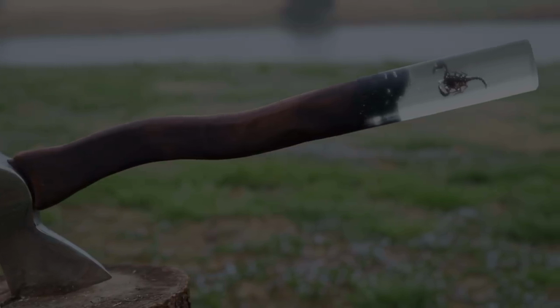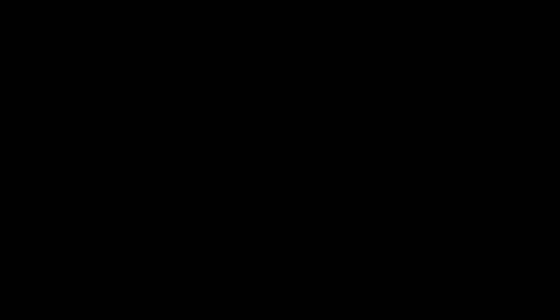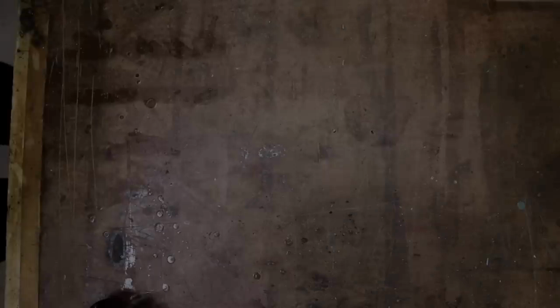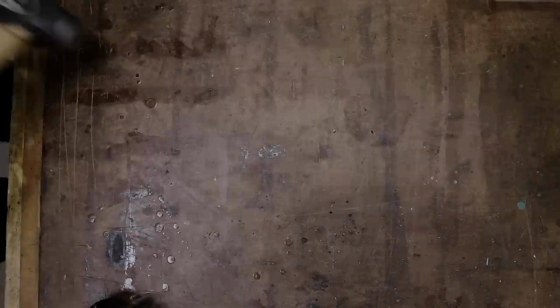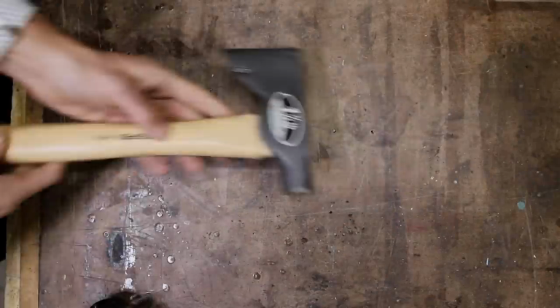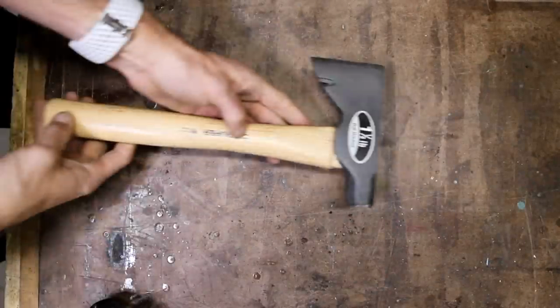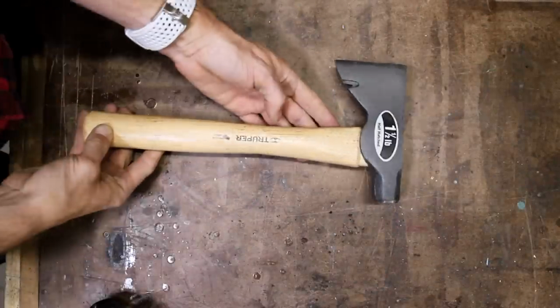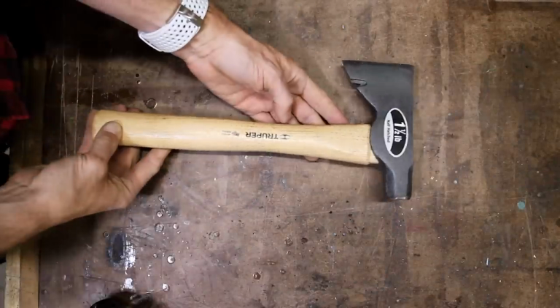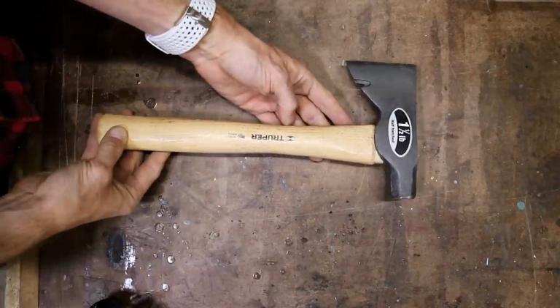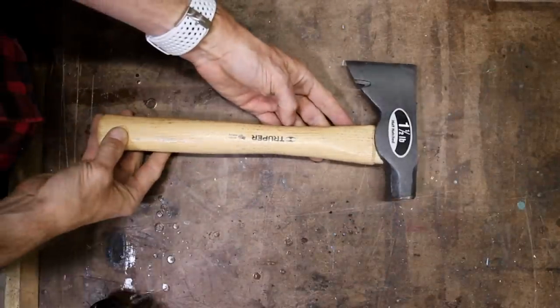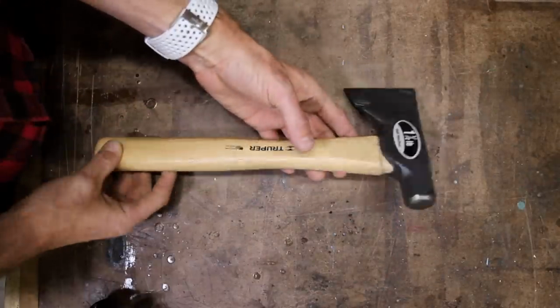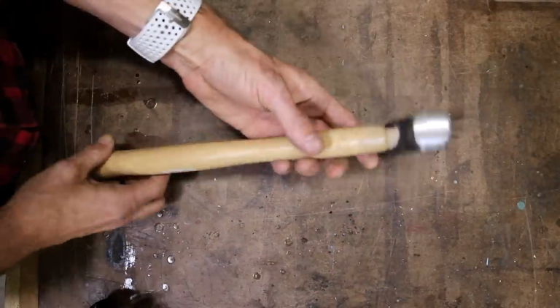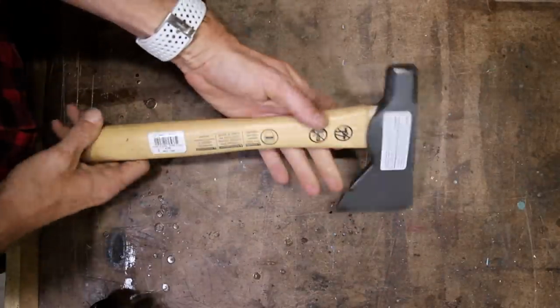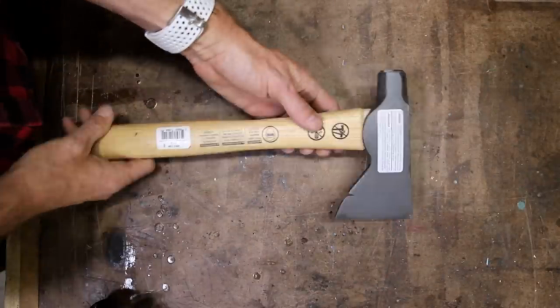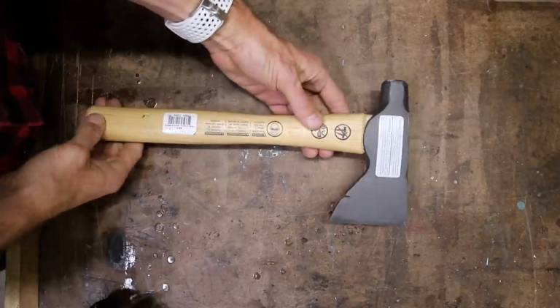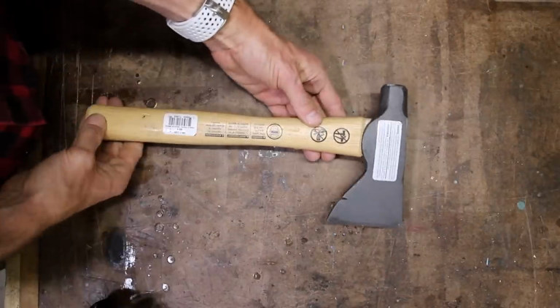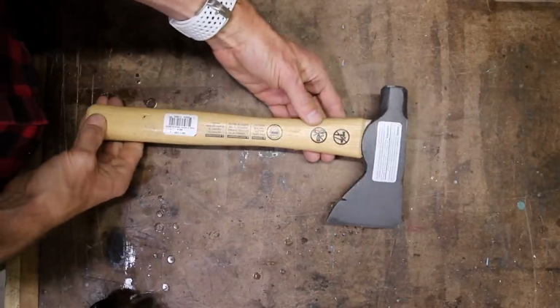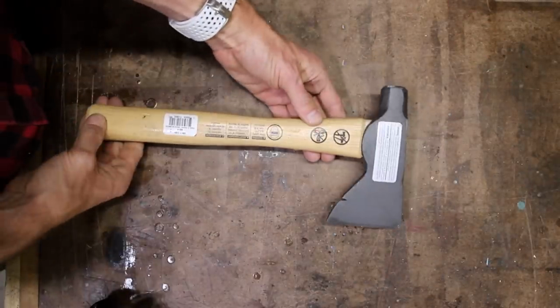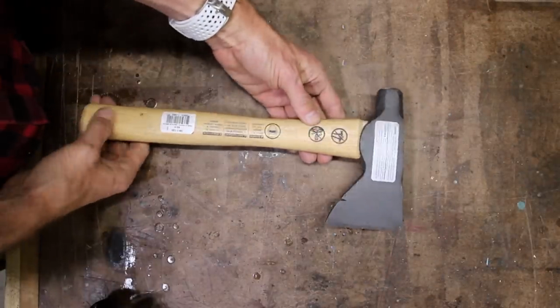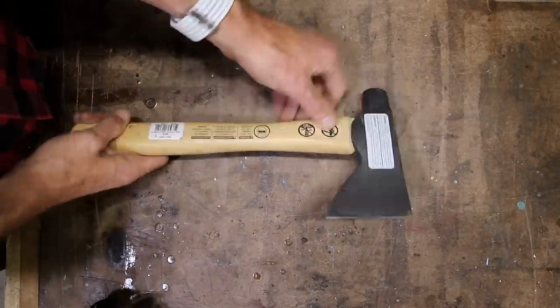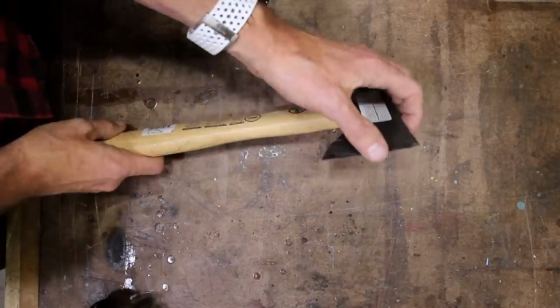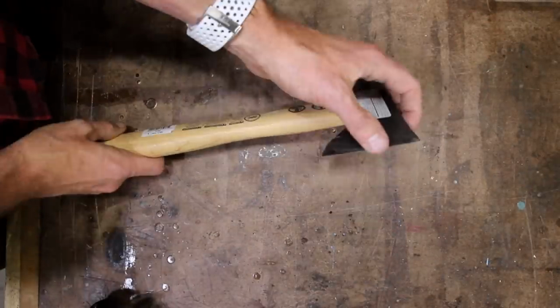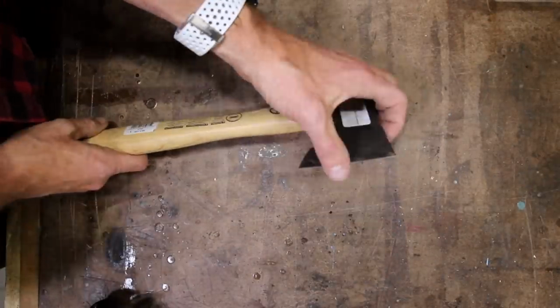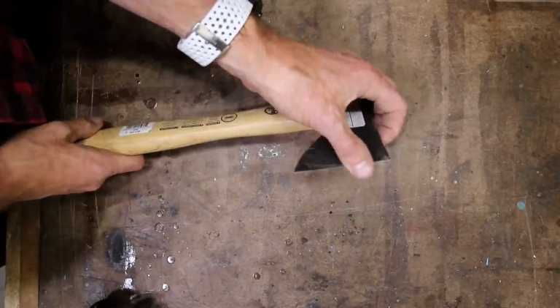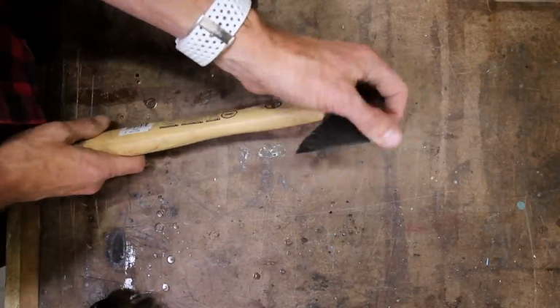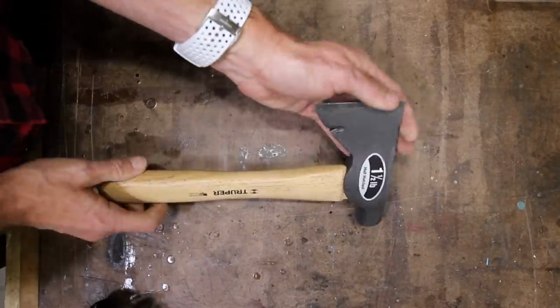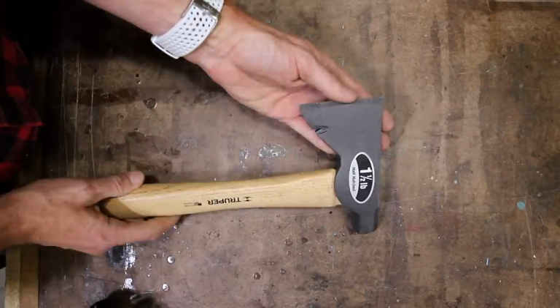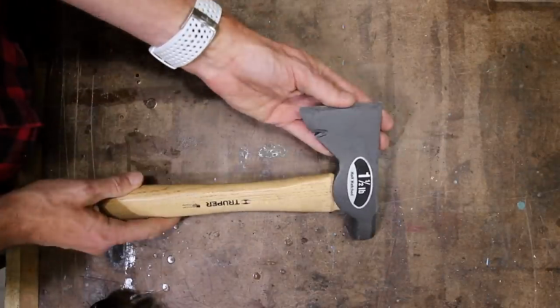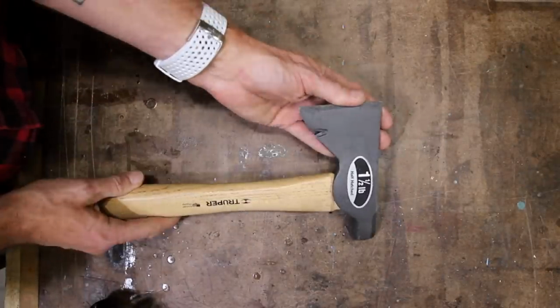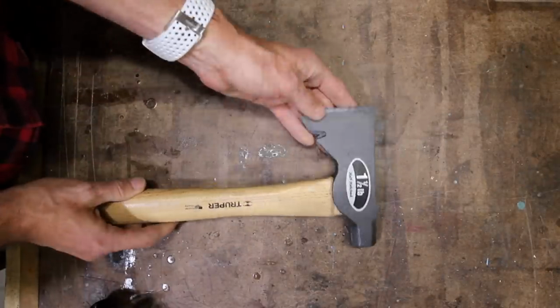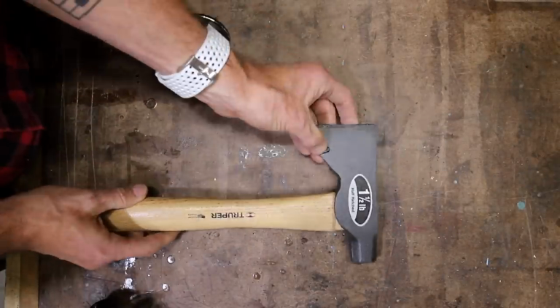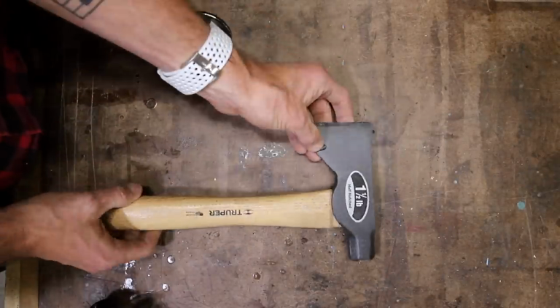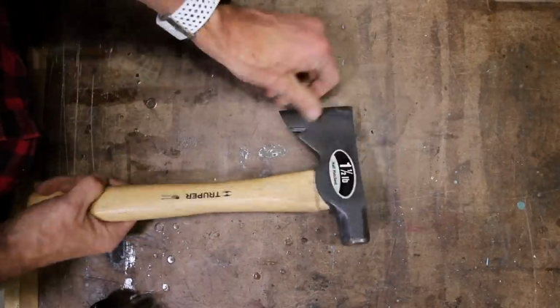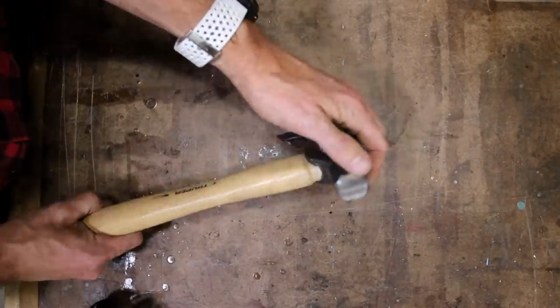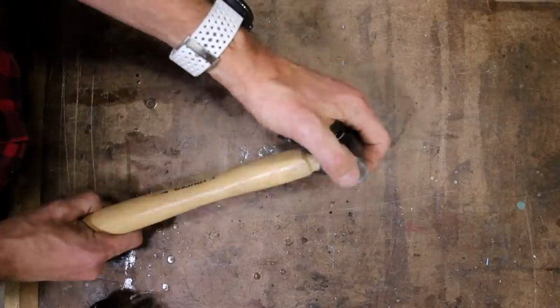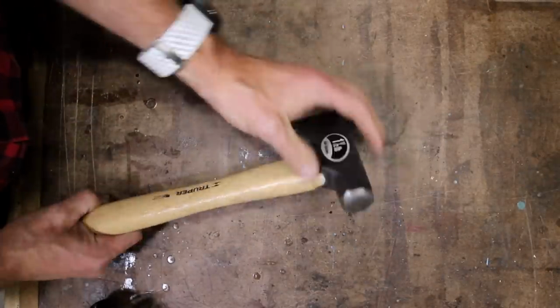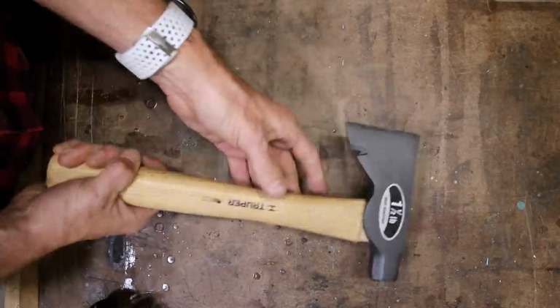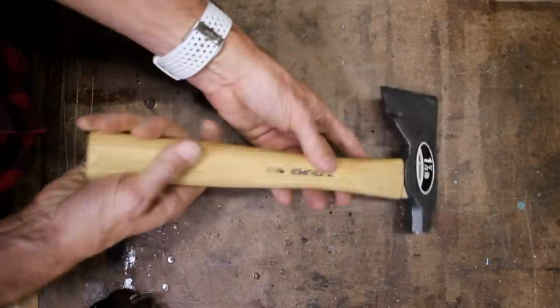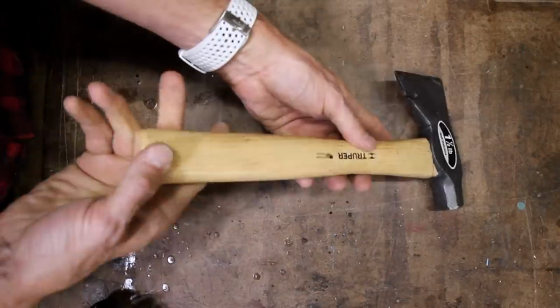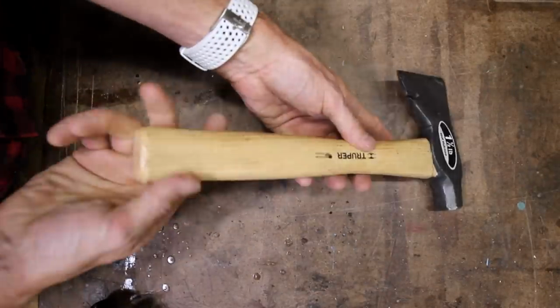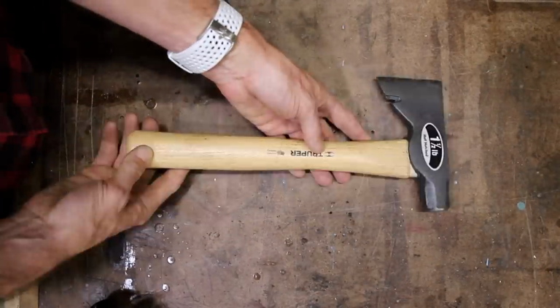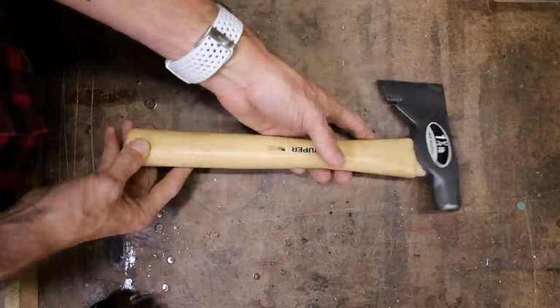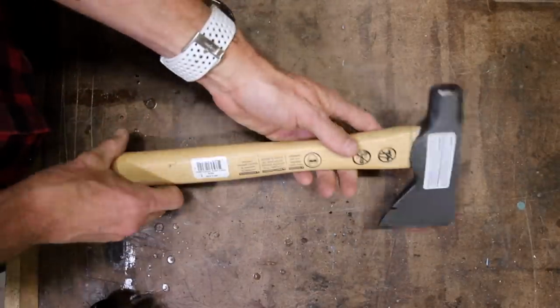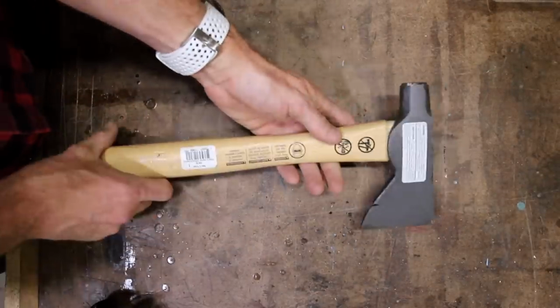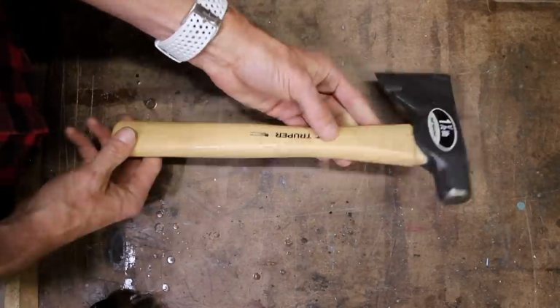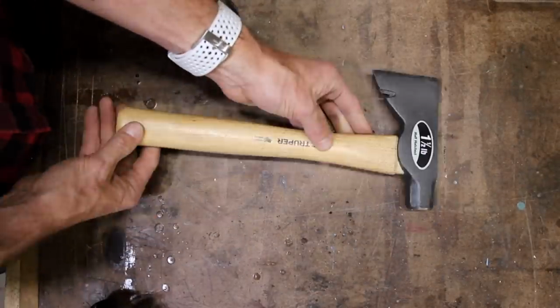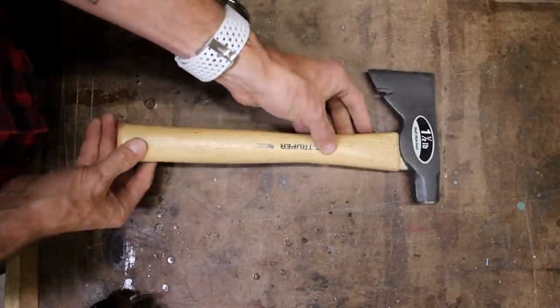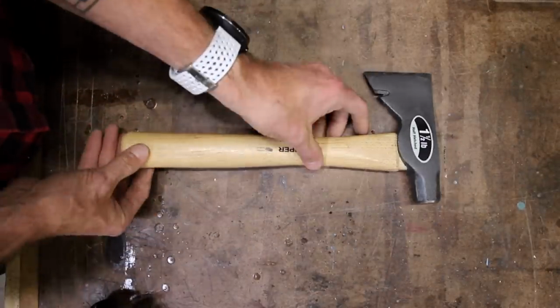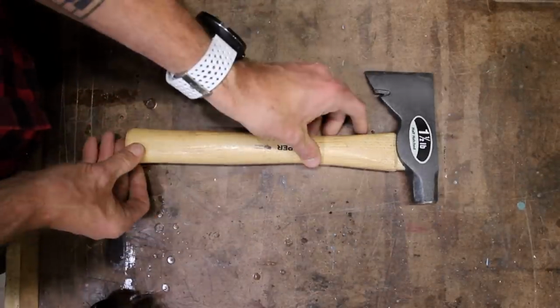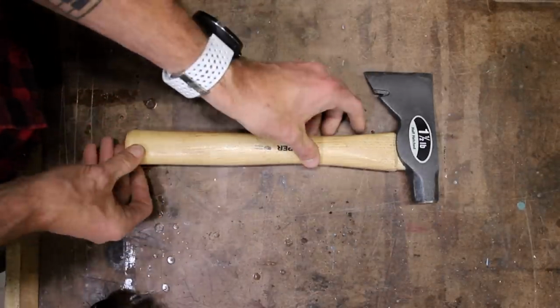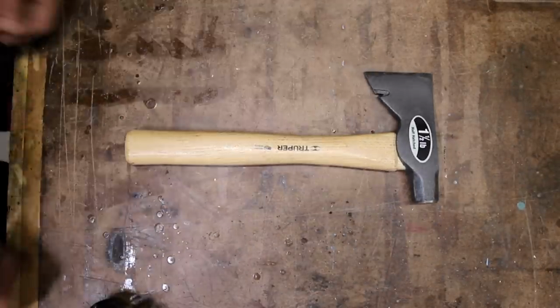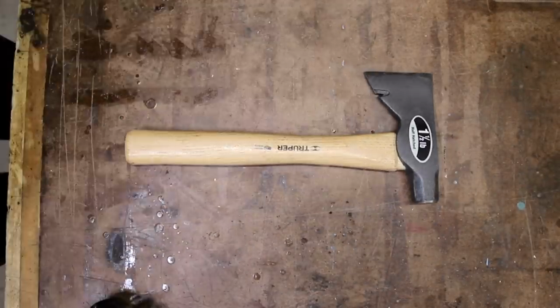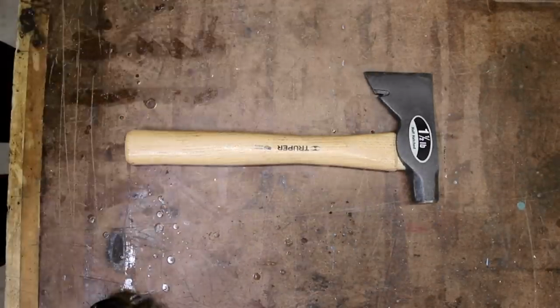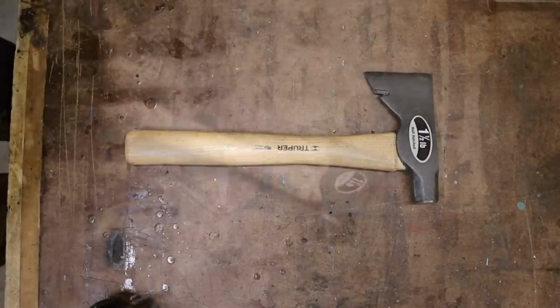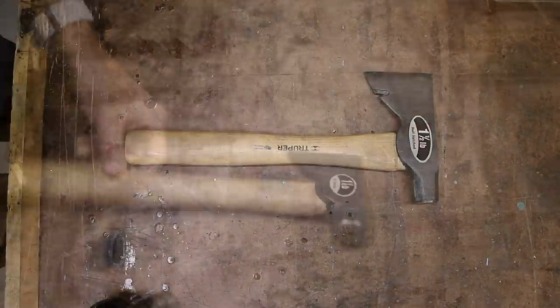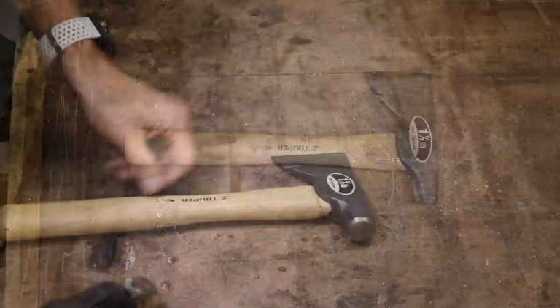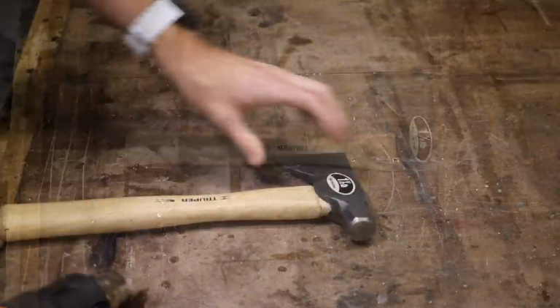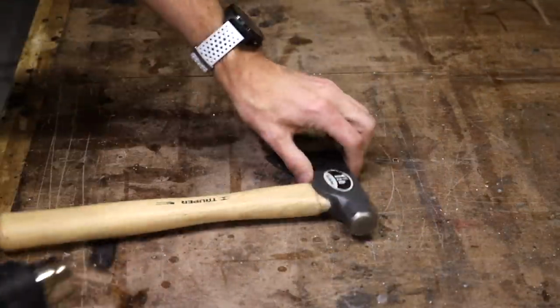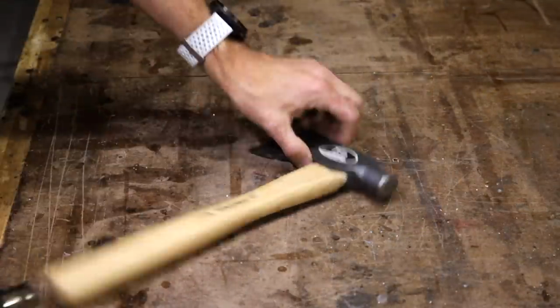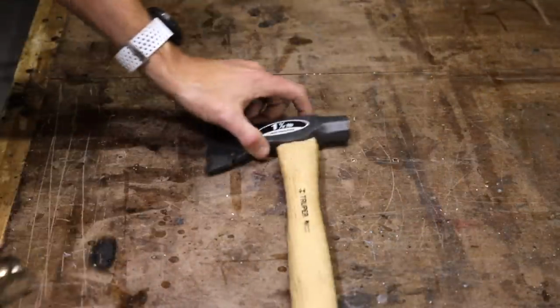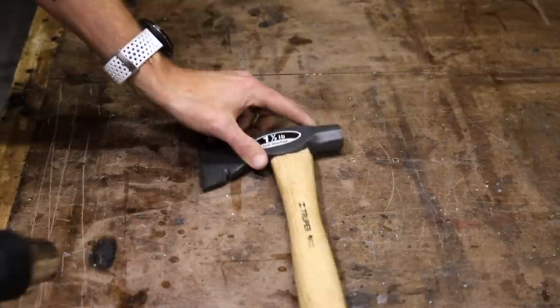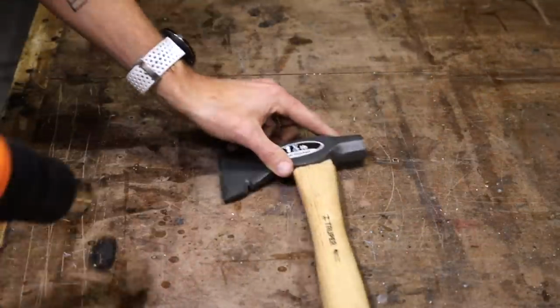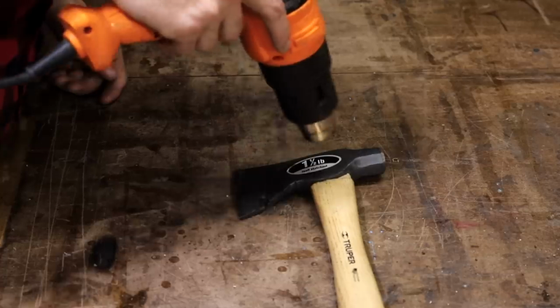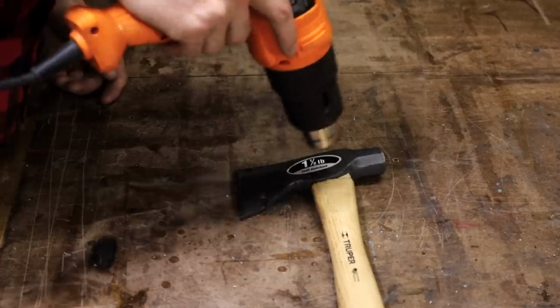I wanted to see if I could take a cheap, unremarkable hatchet I got on Amazon for like 20 bucks and completely transform it.